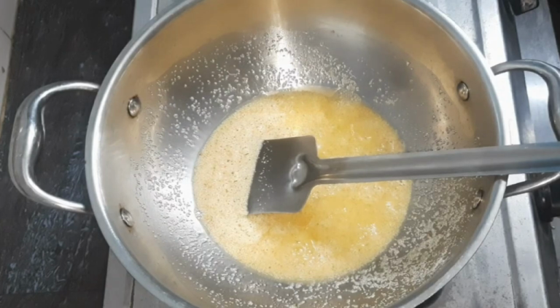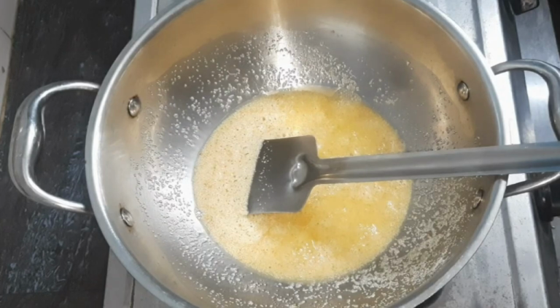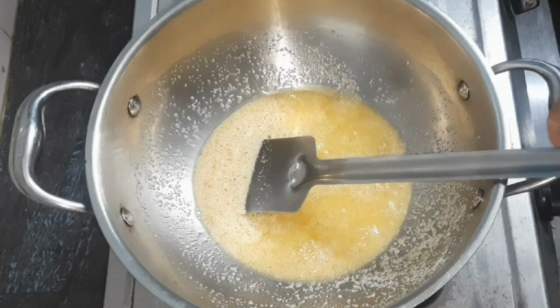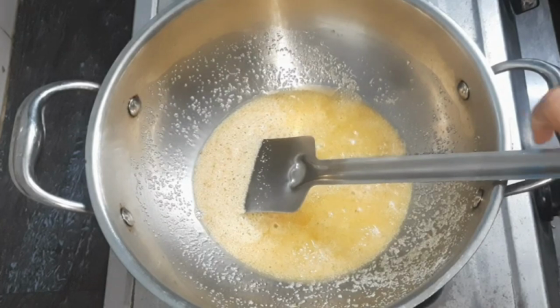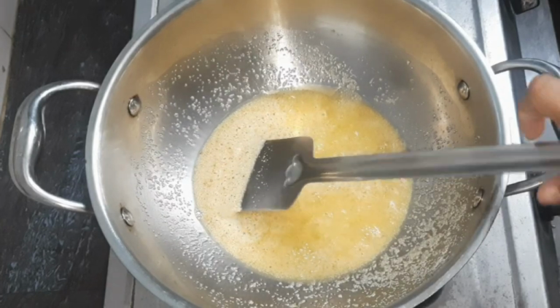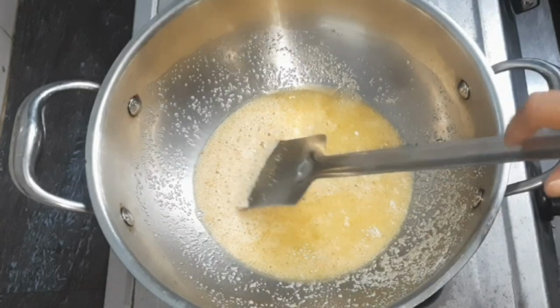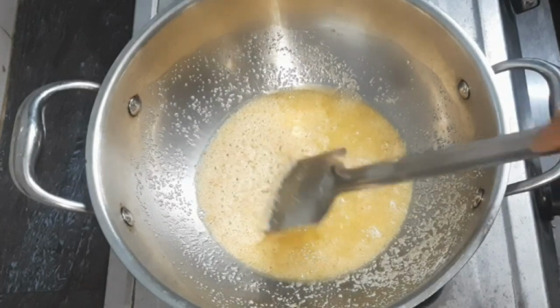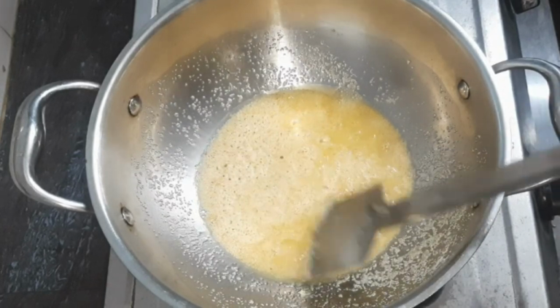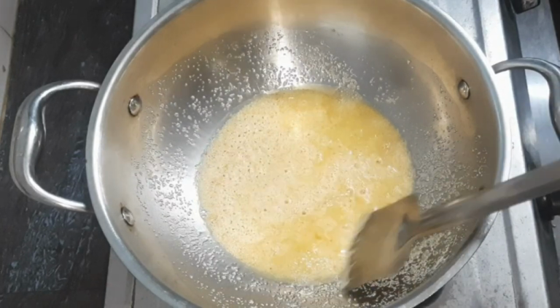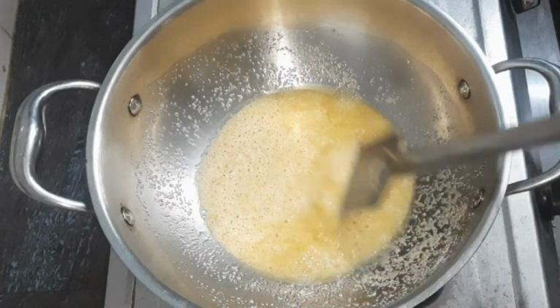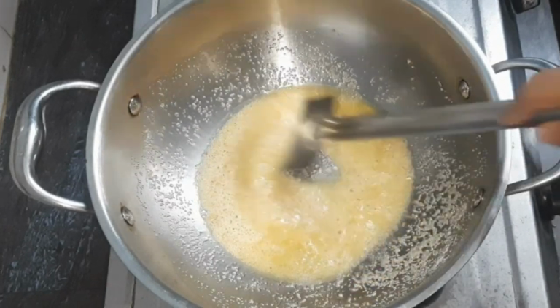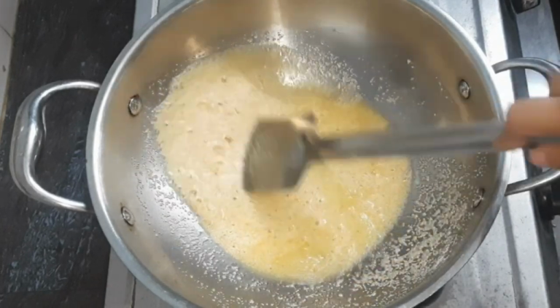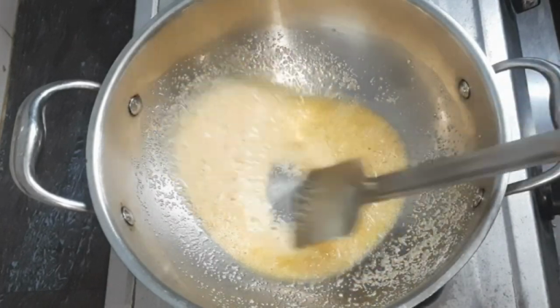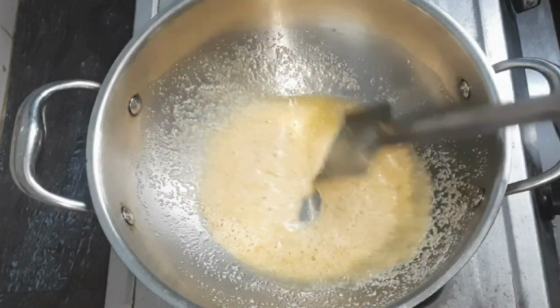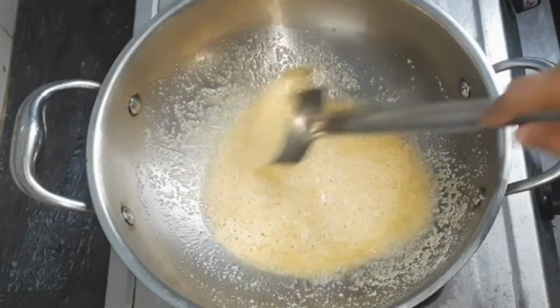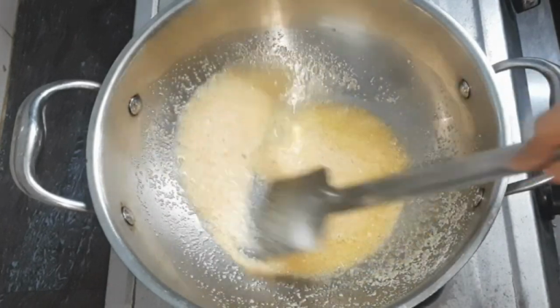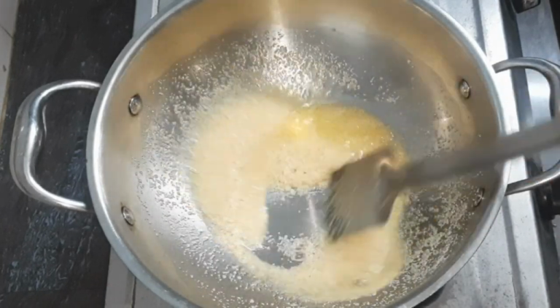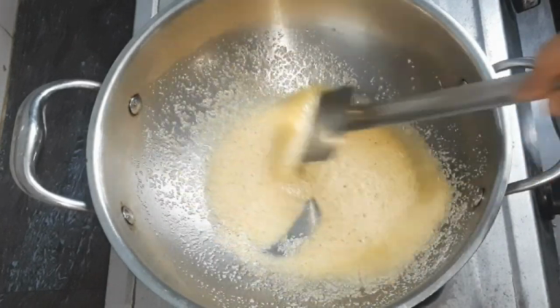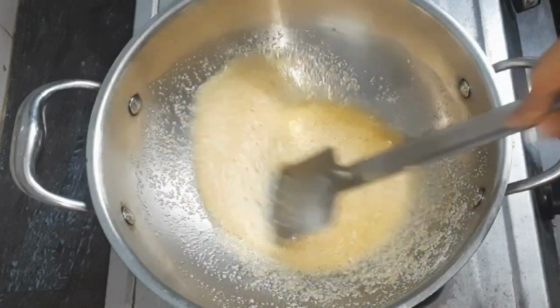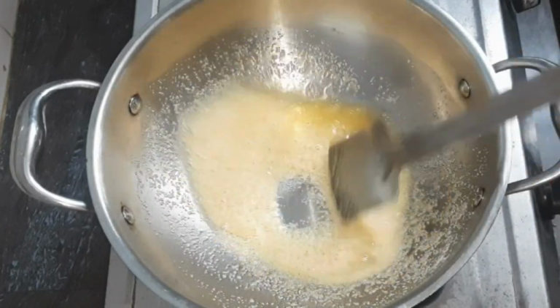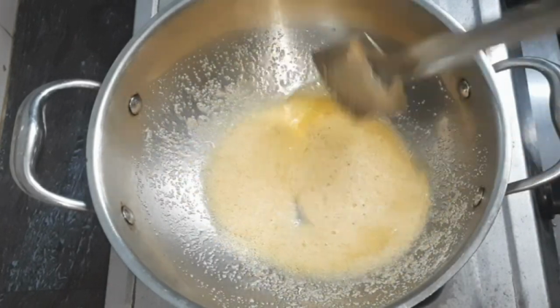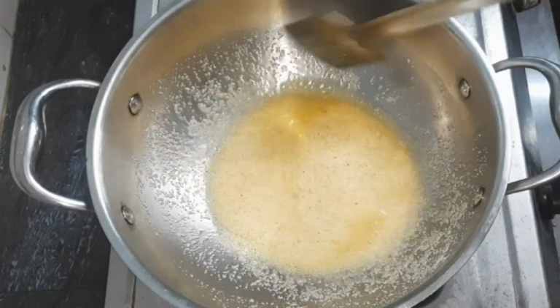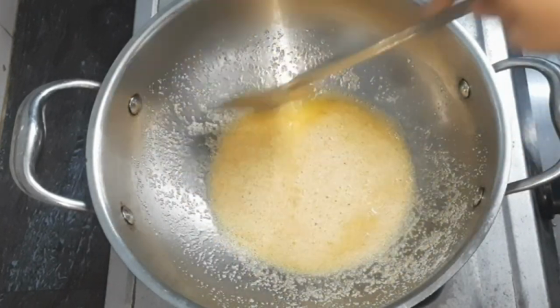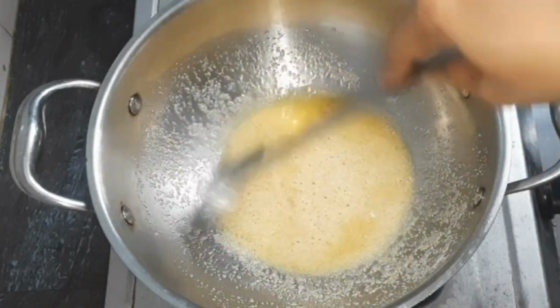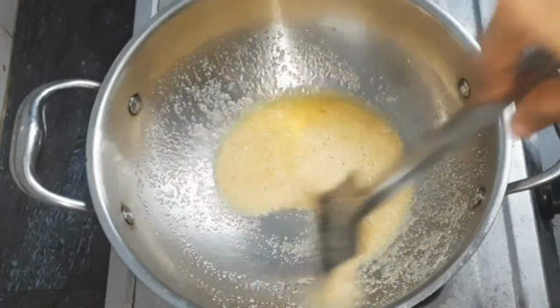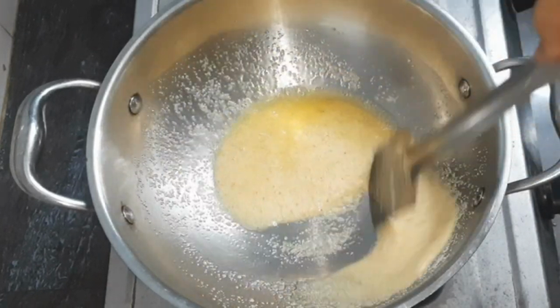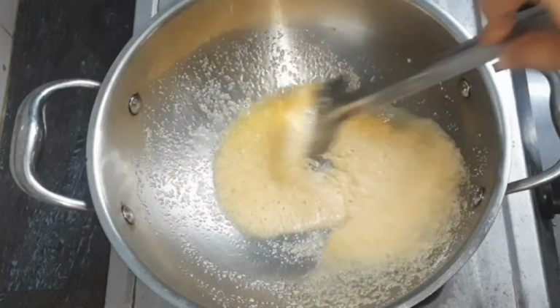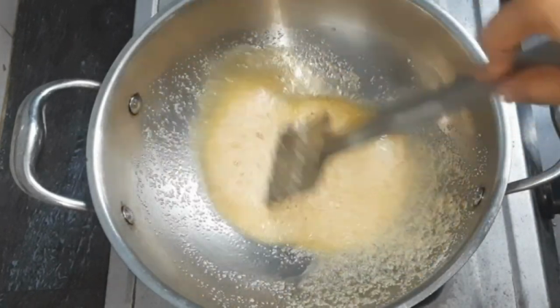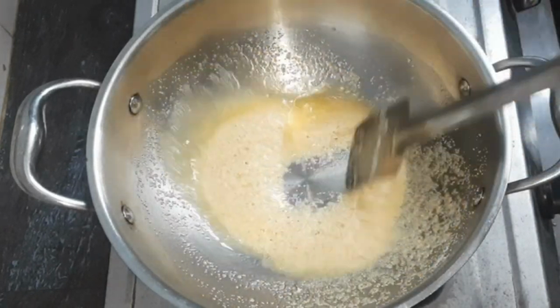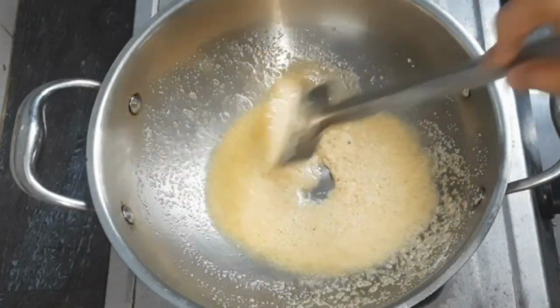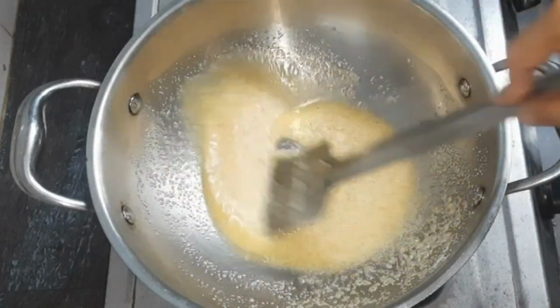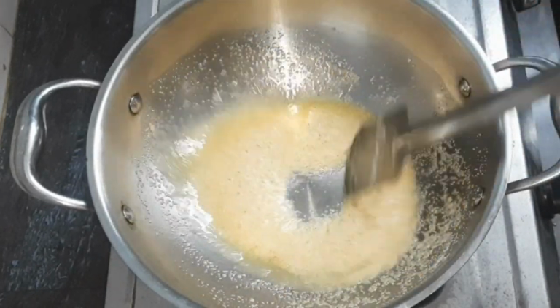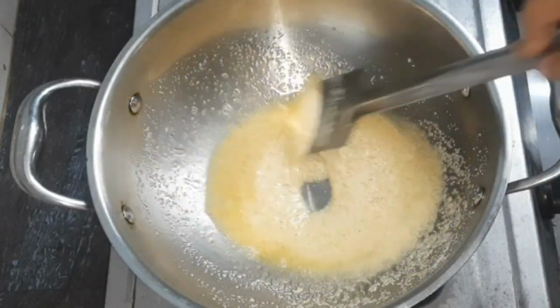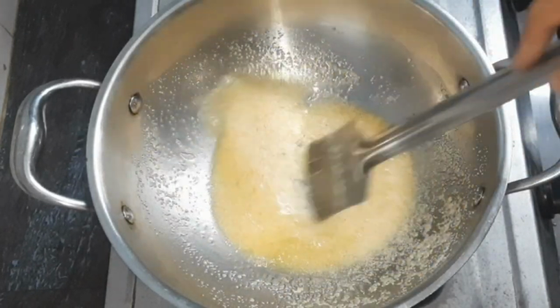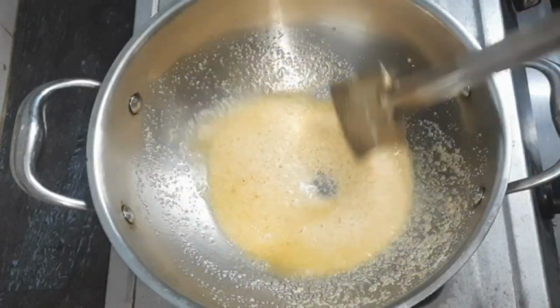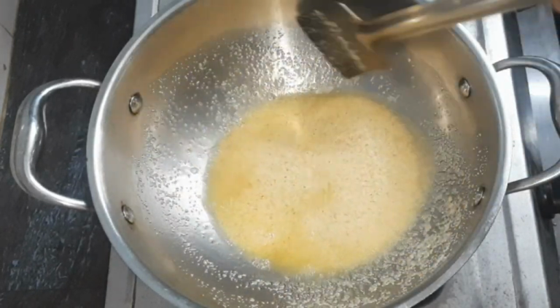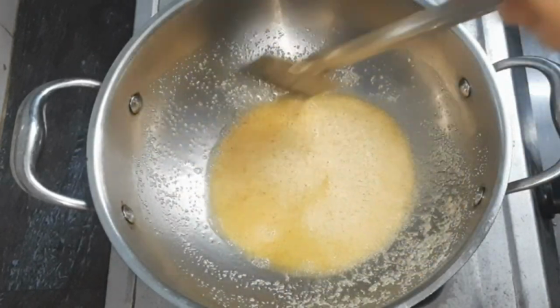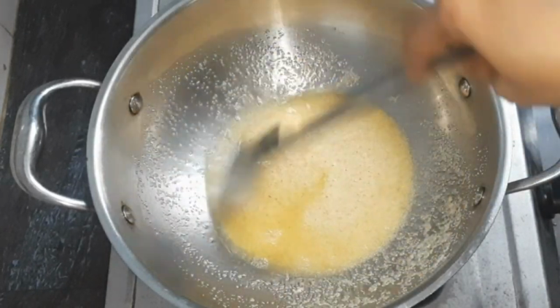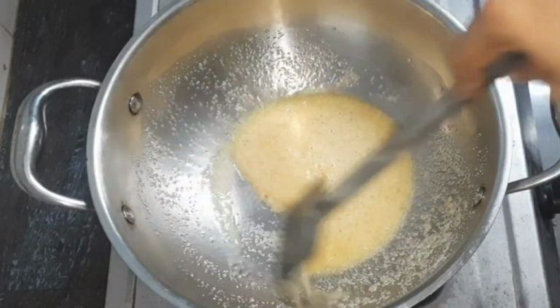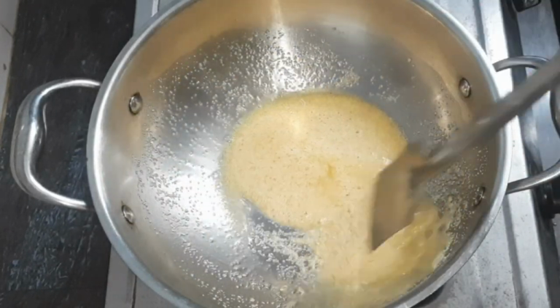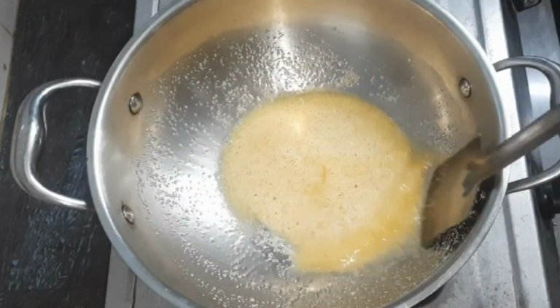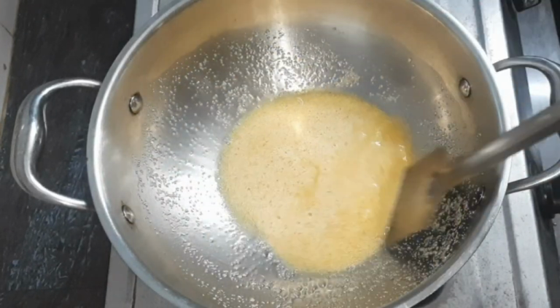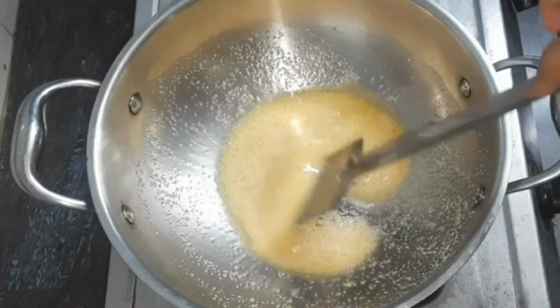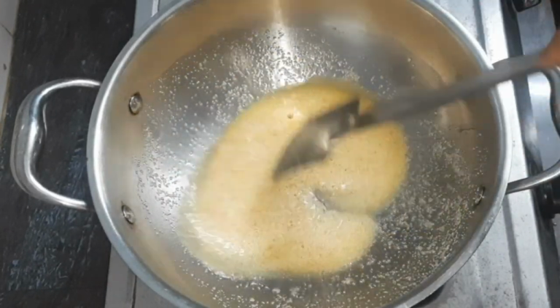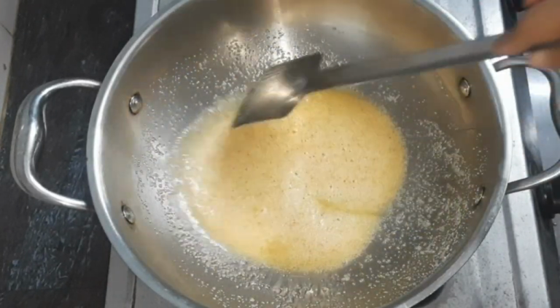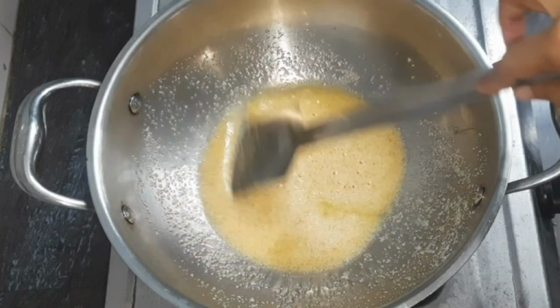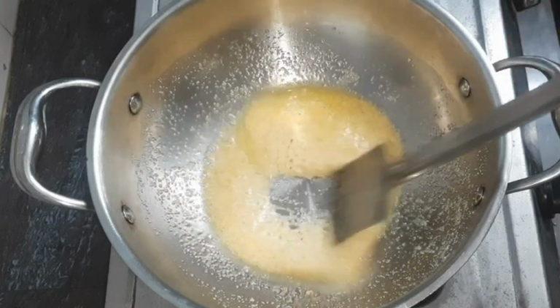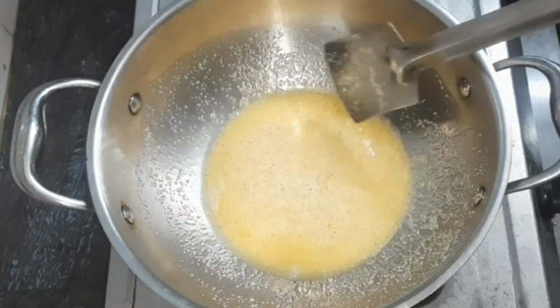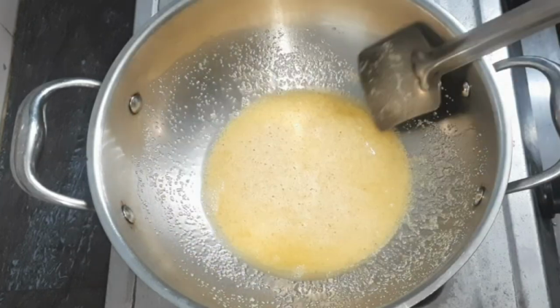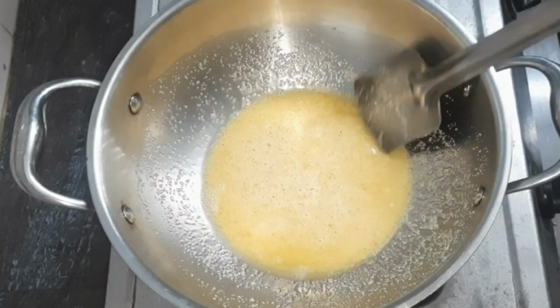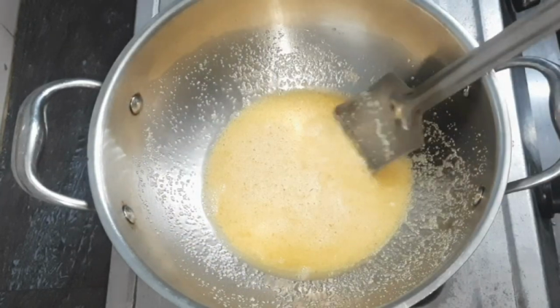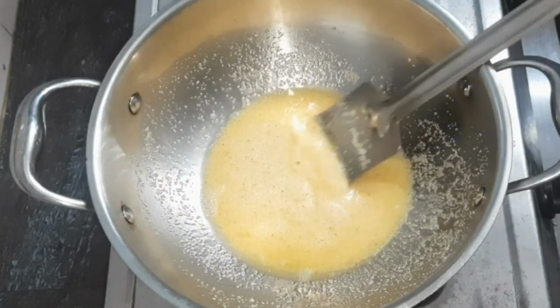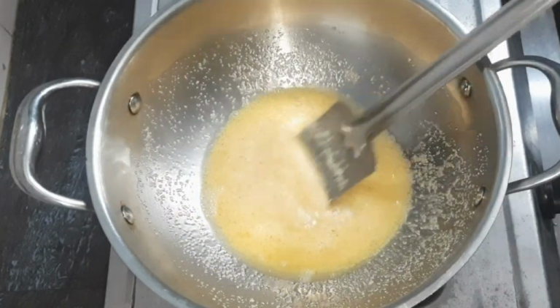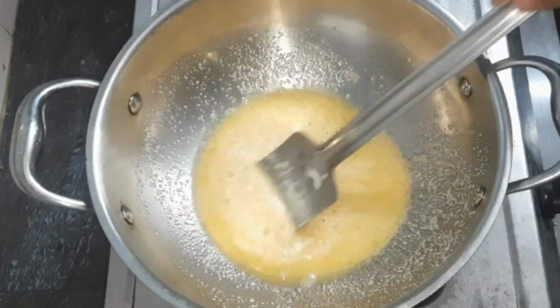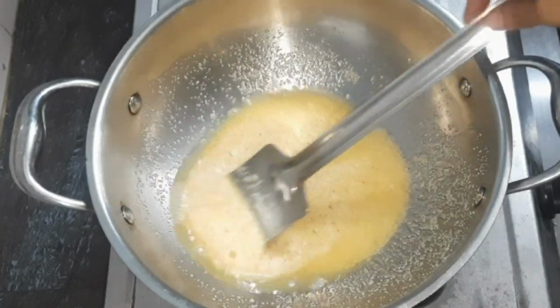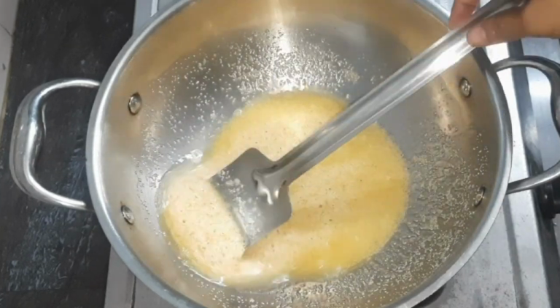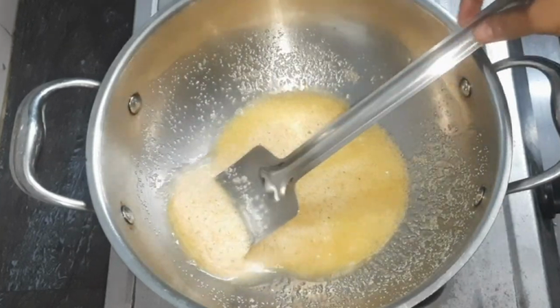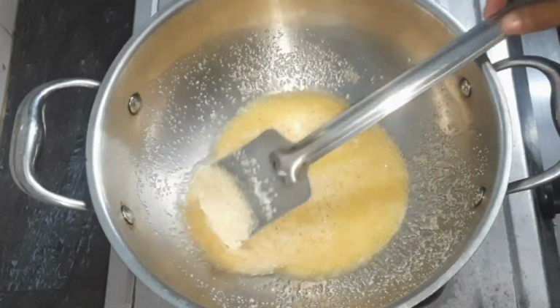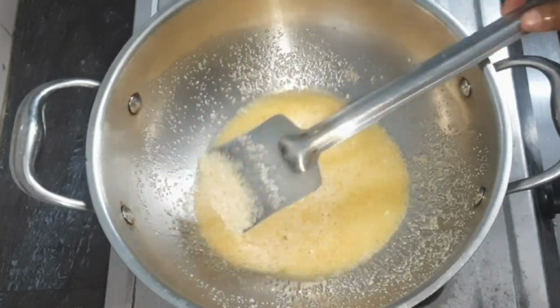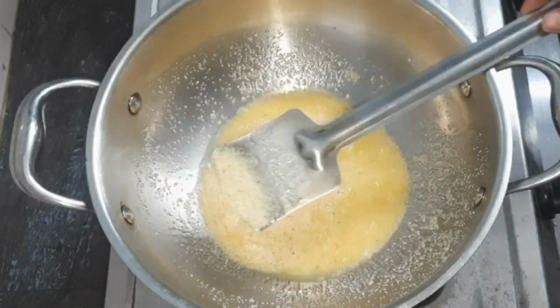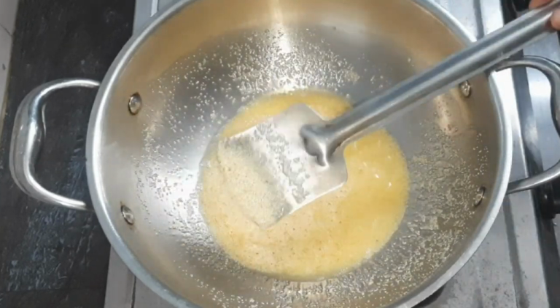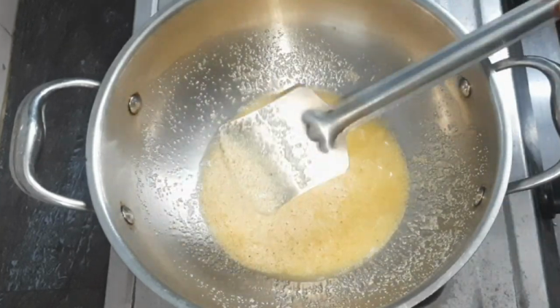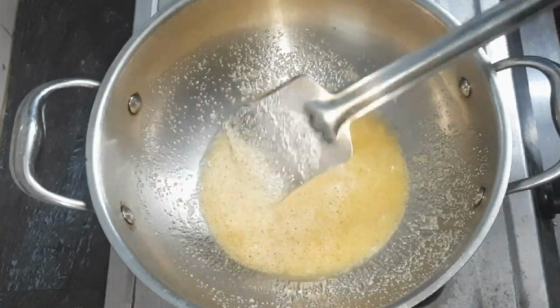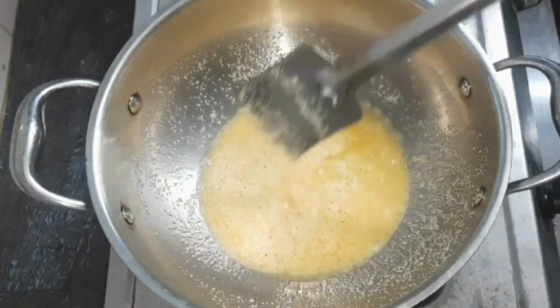Now the cooker has 3 whistles. I am going to turn it over. Let's wait for the whistle. The color is changing in the rava.